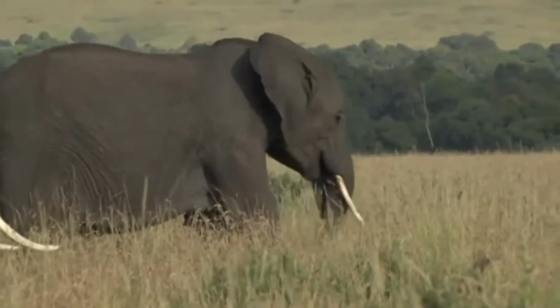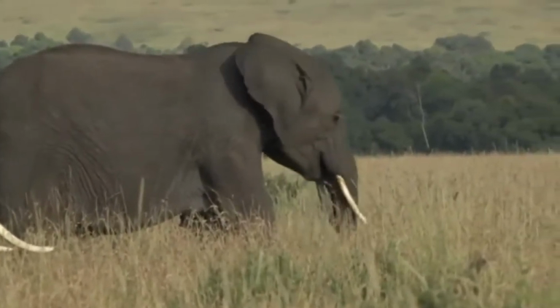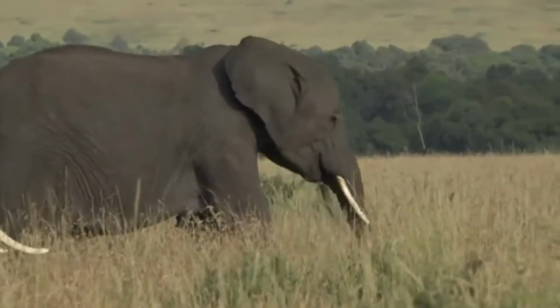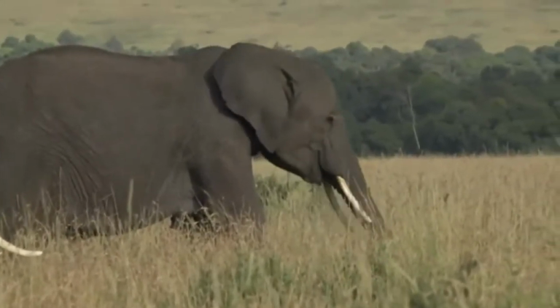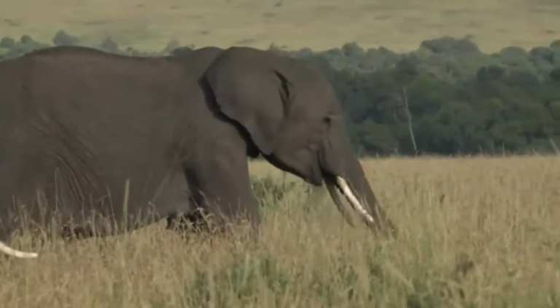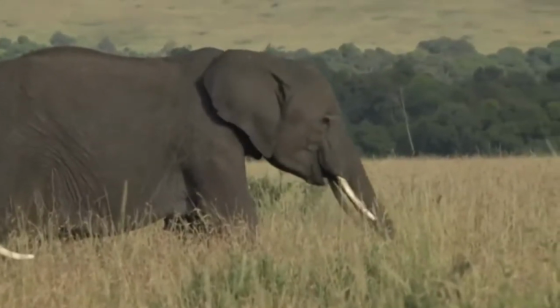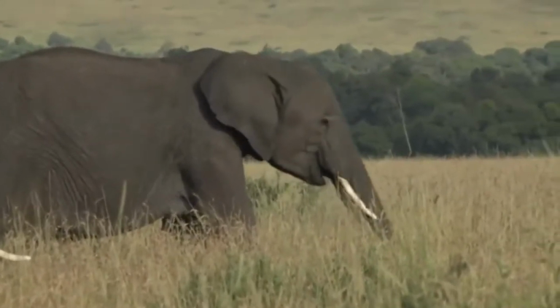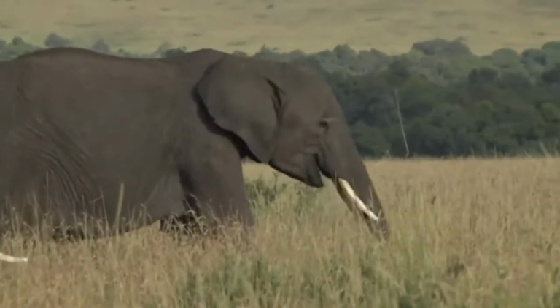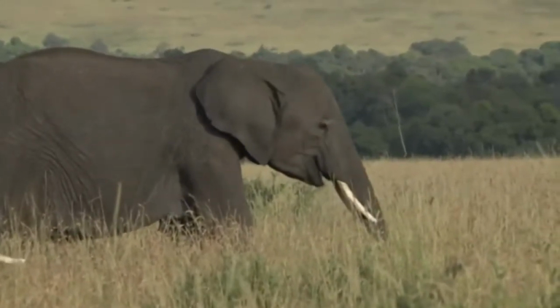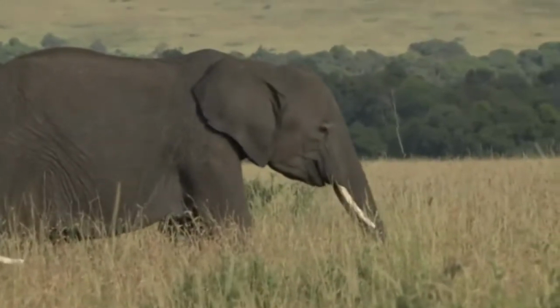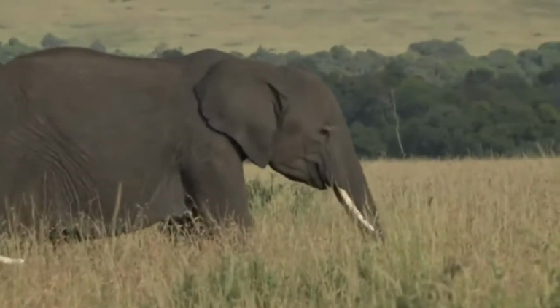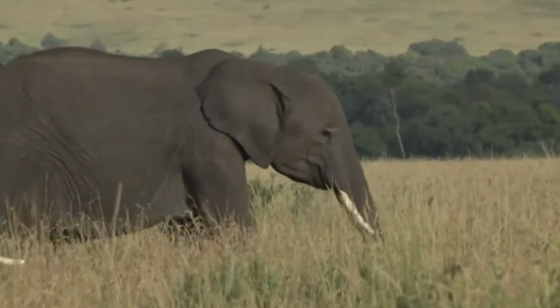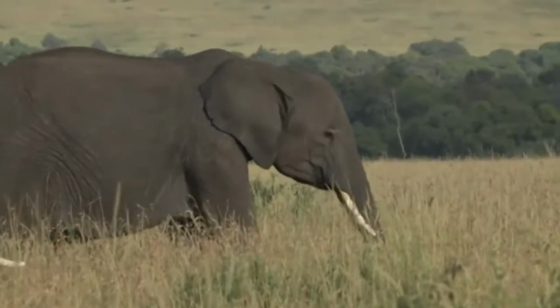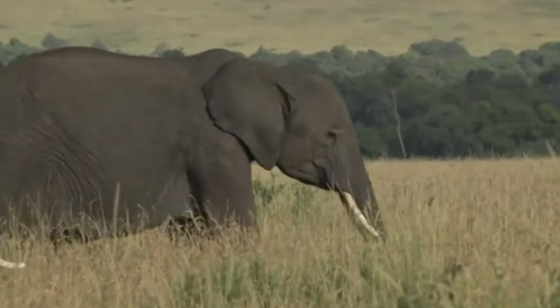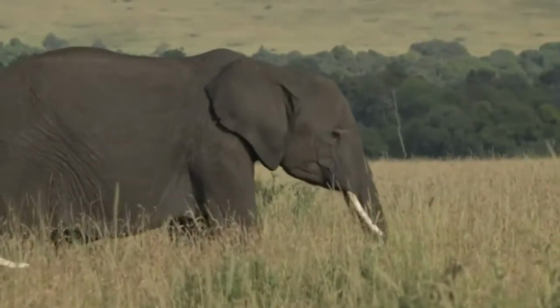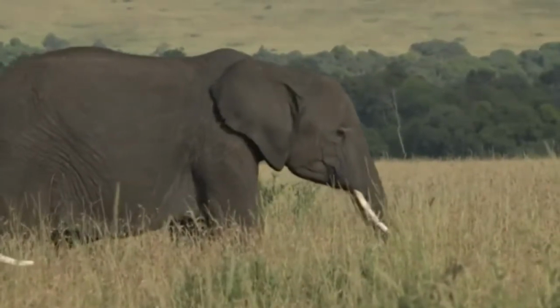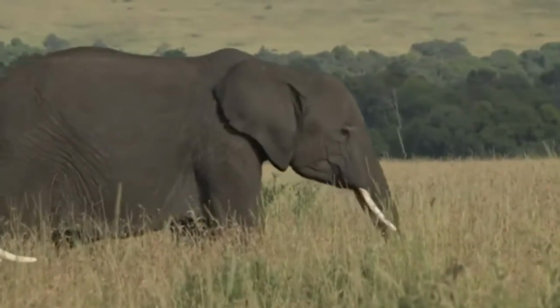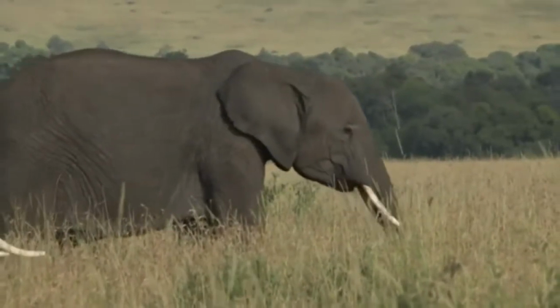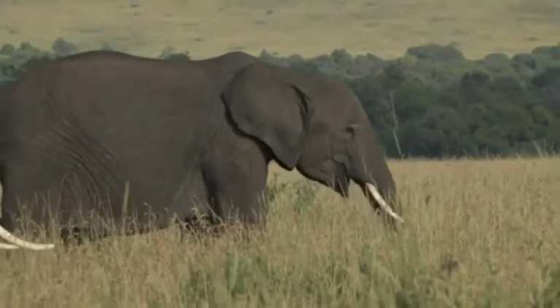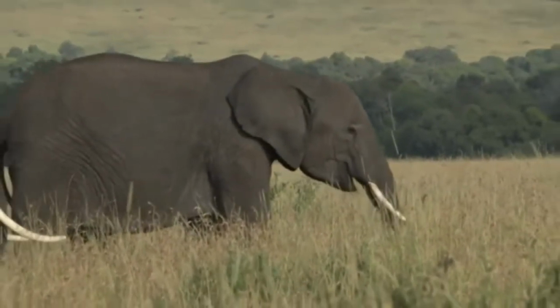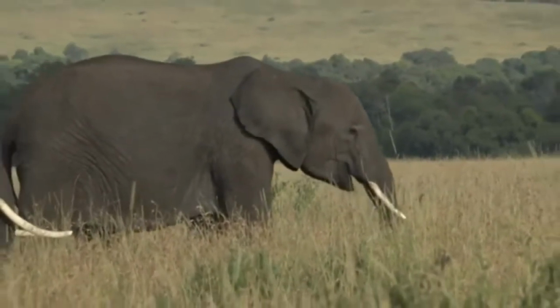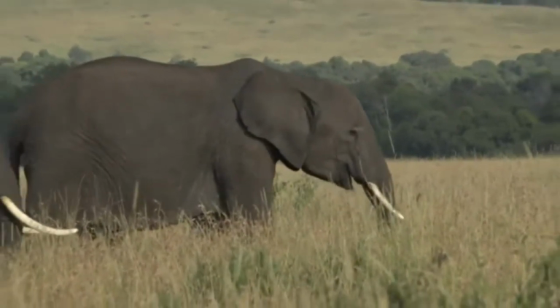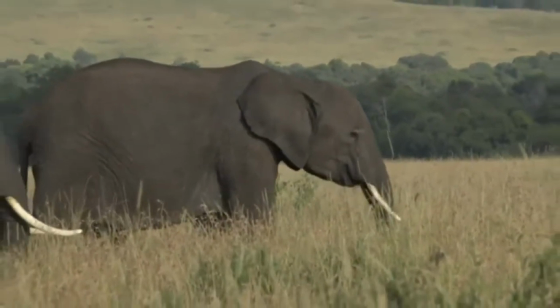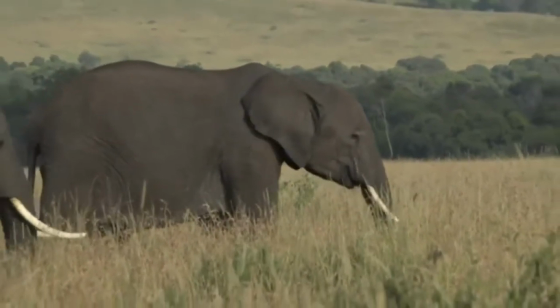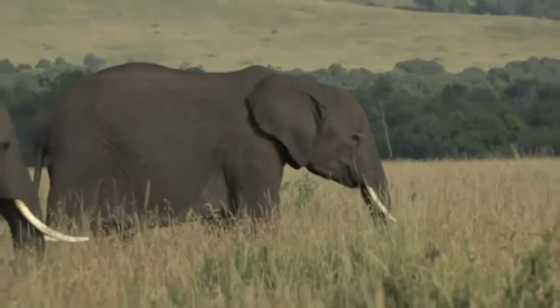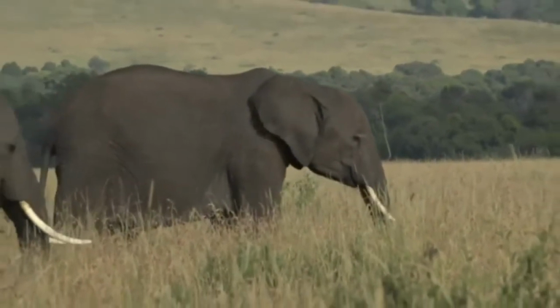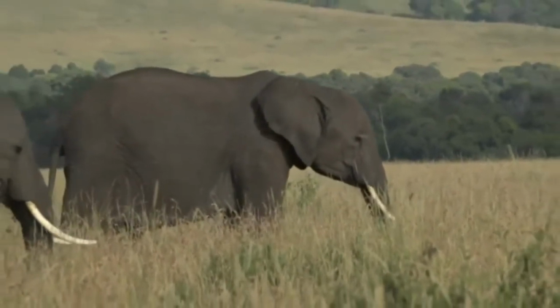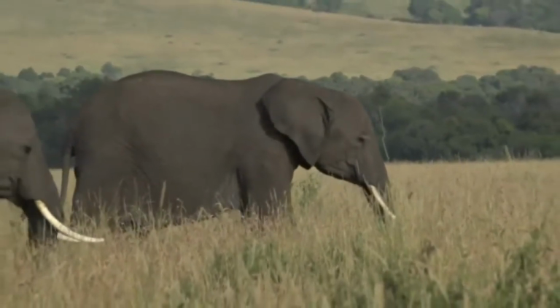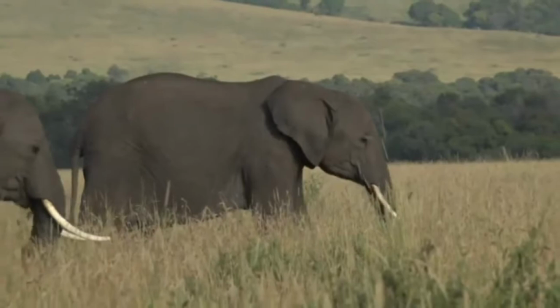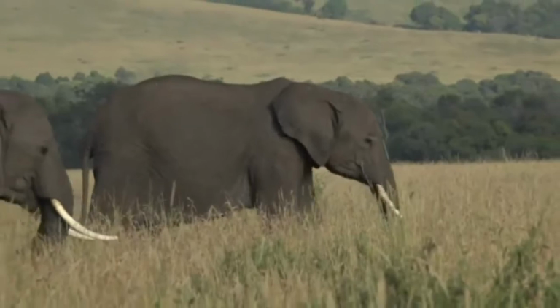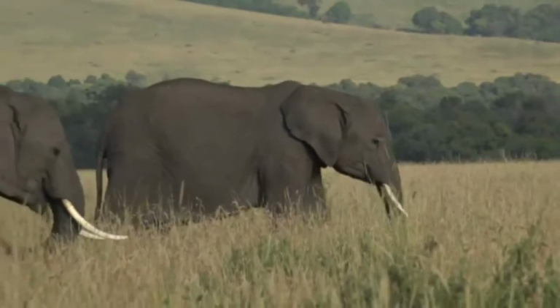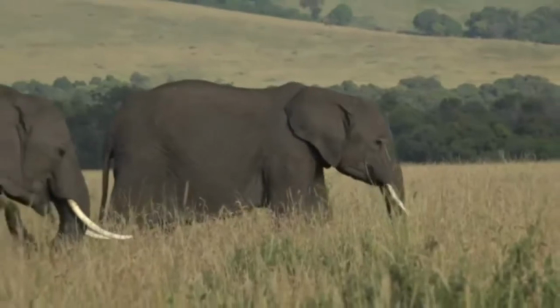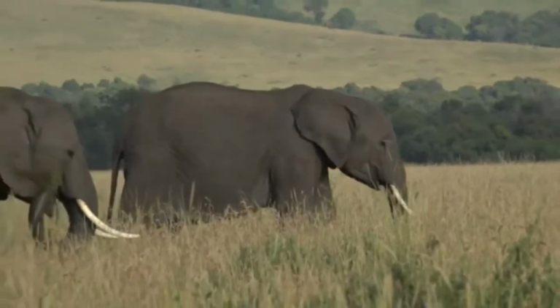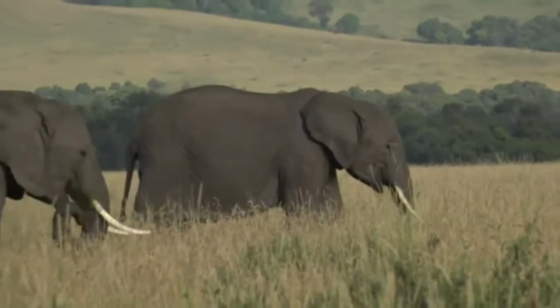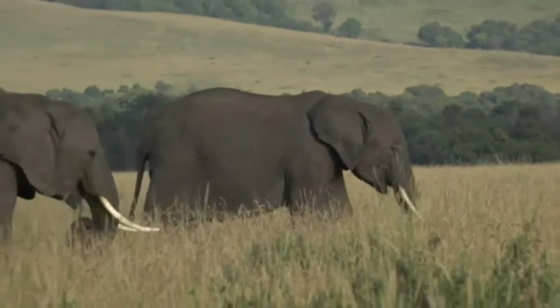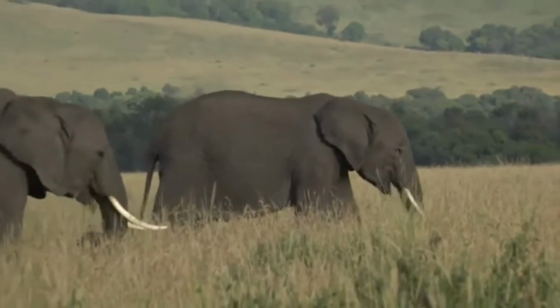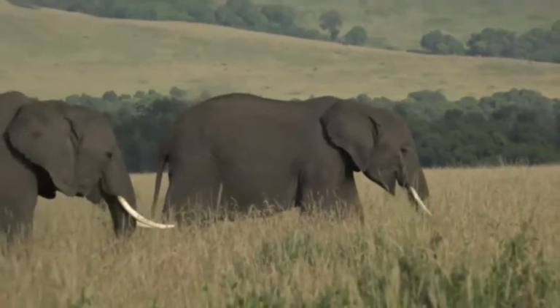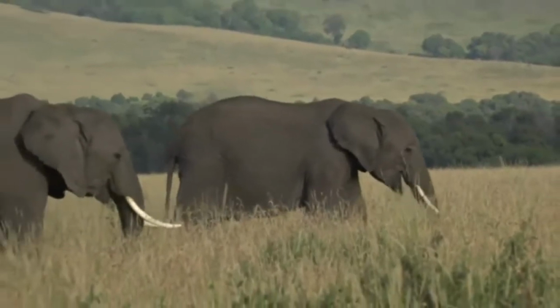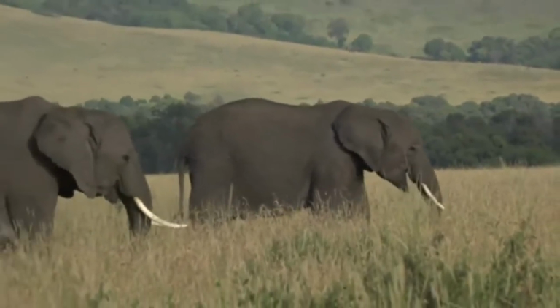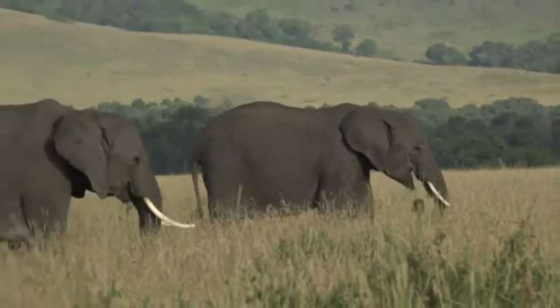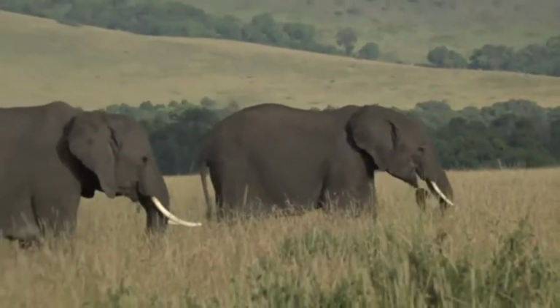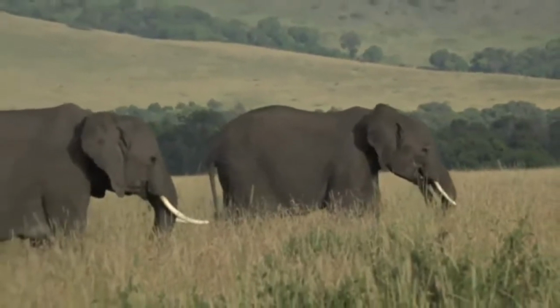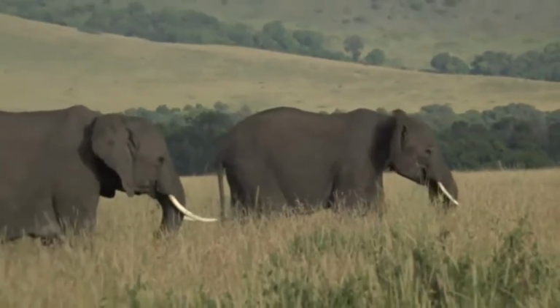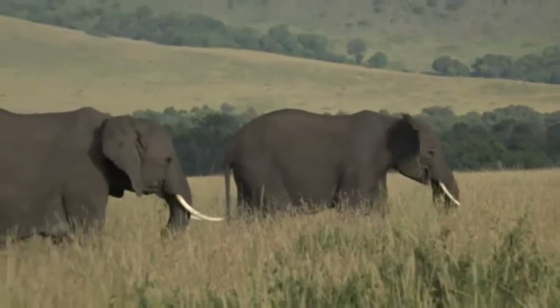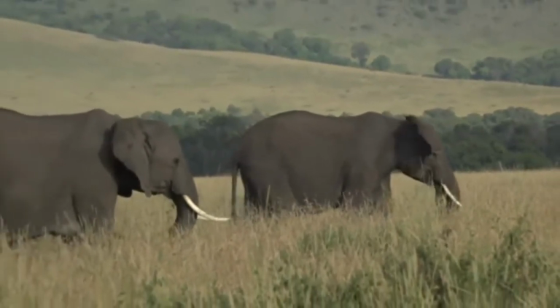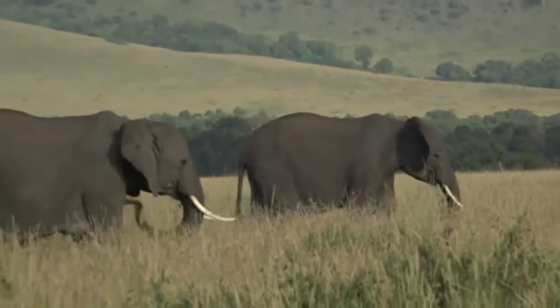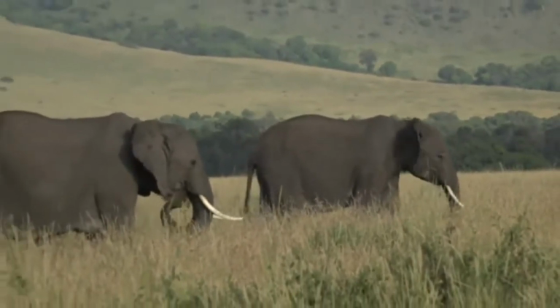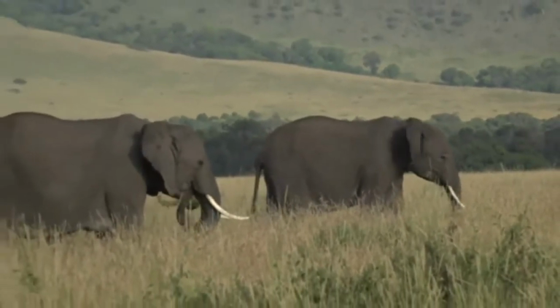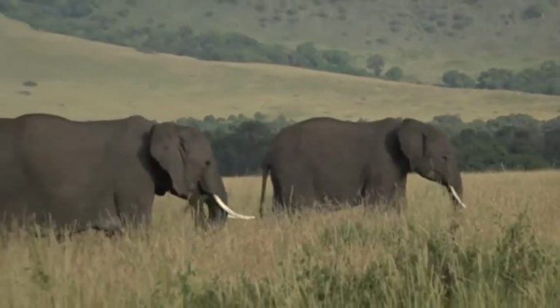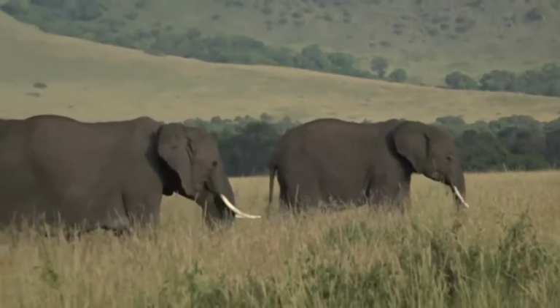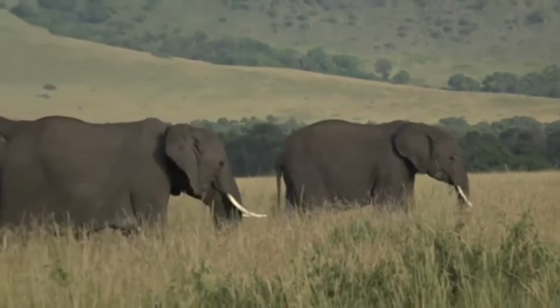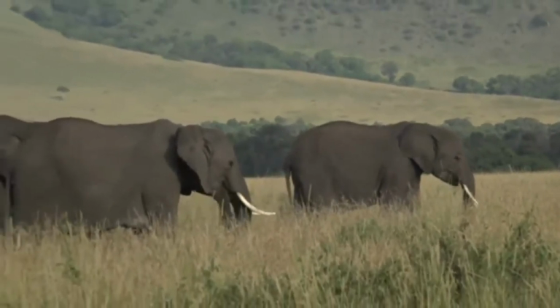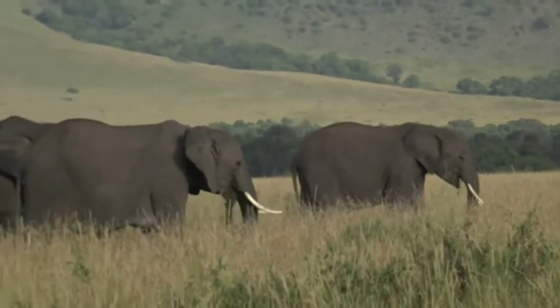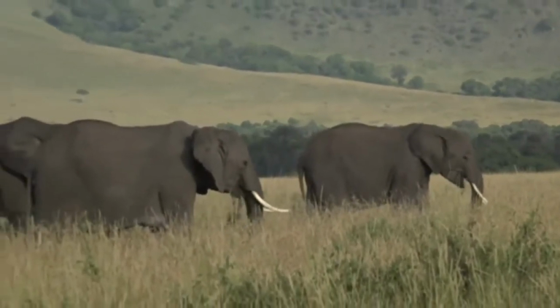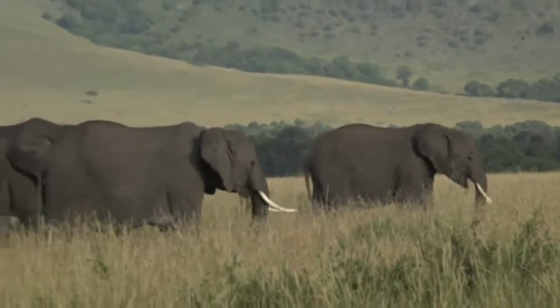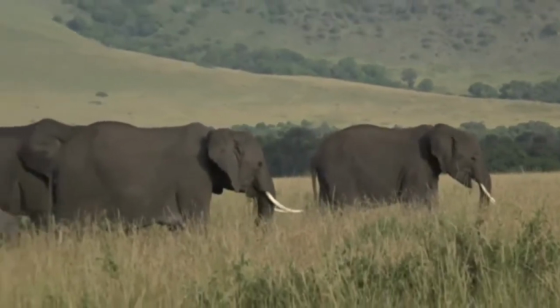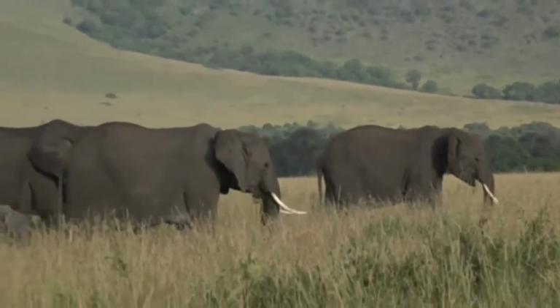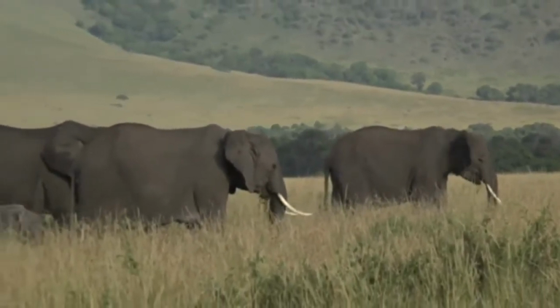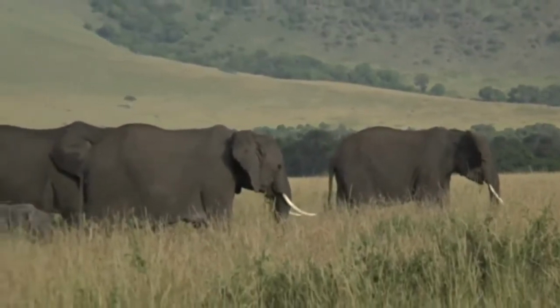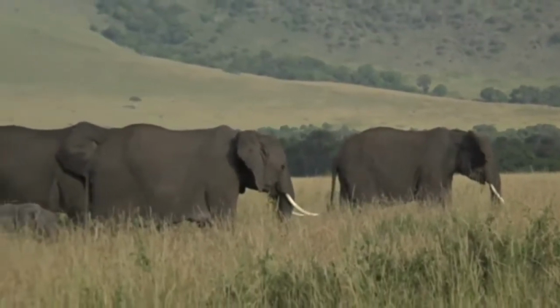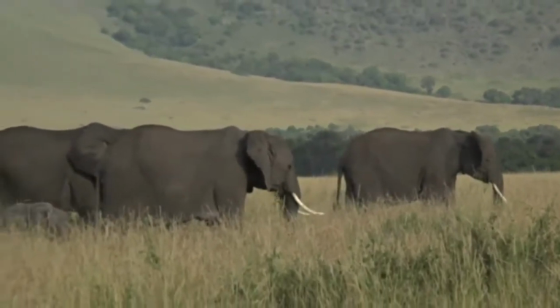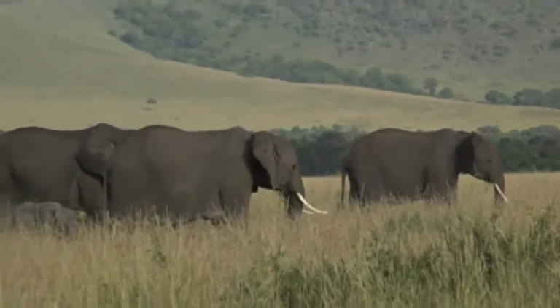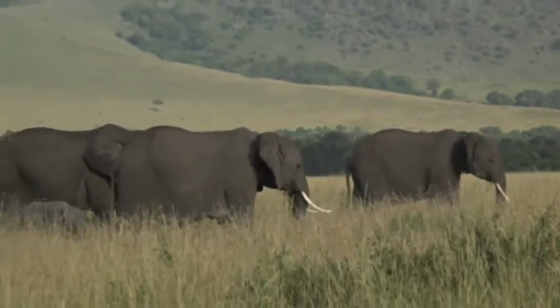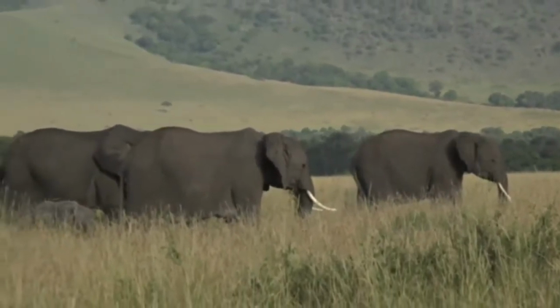It goes to show just how long the grass here is at the moment when baby elephants disappear almost completely.